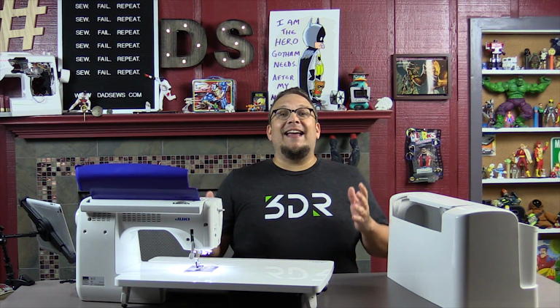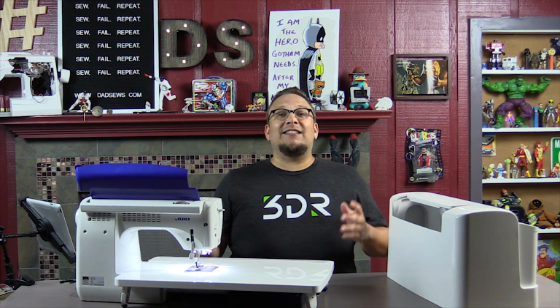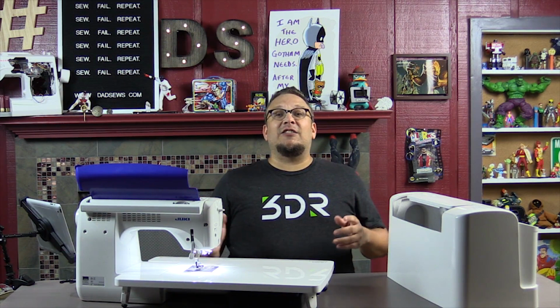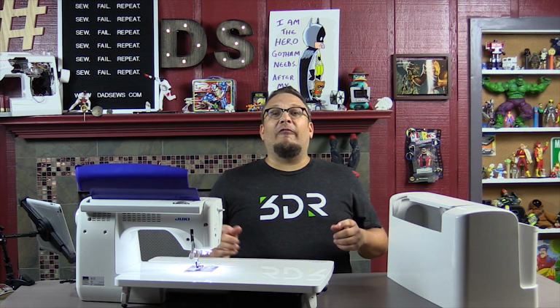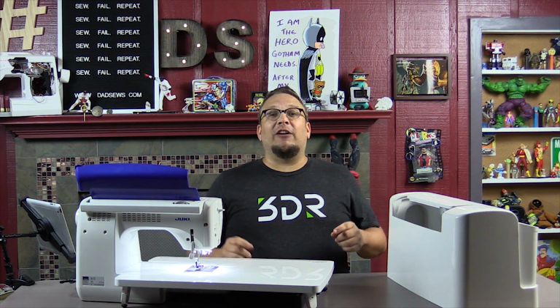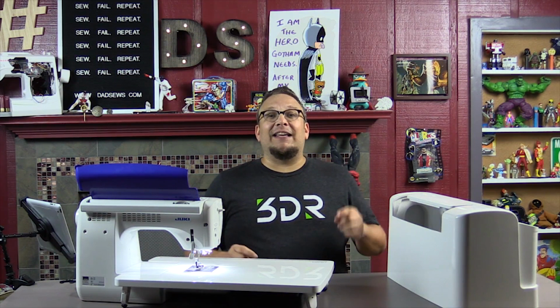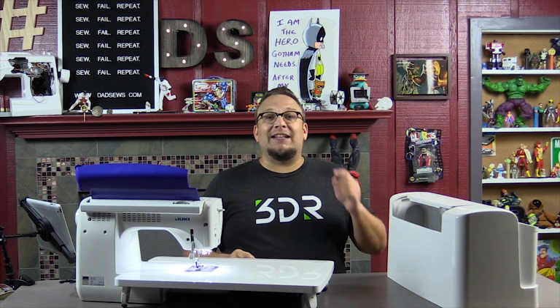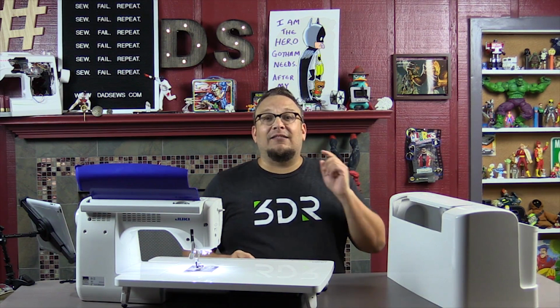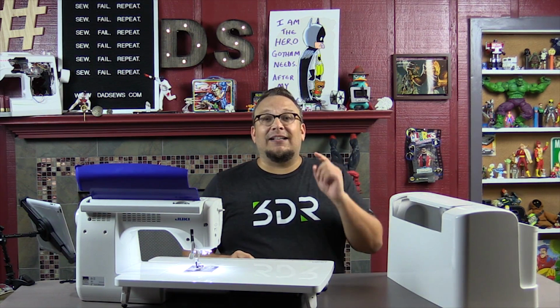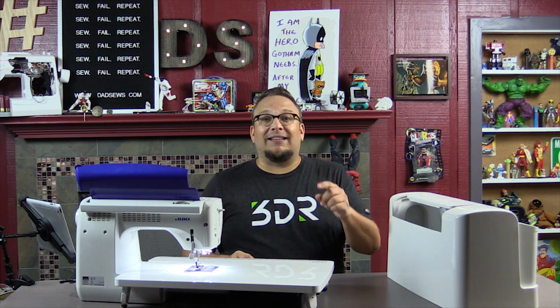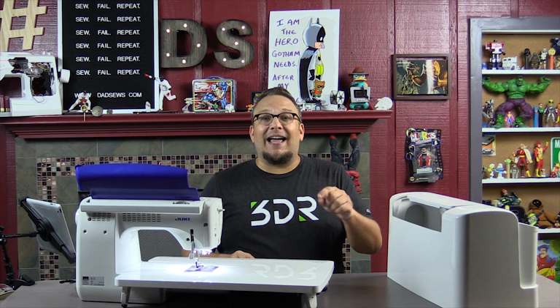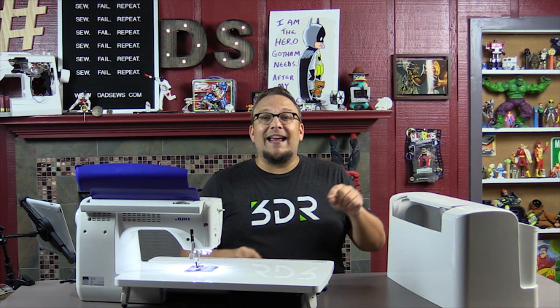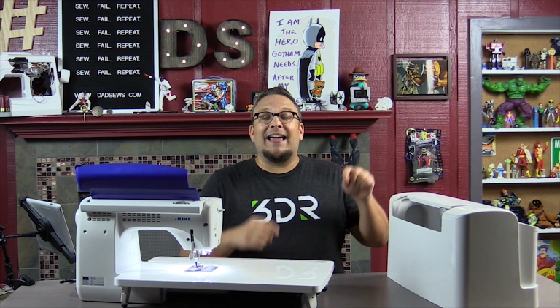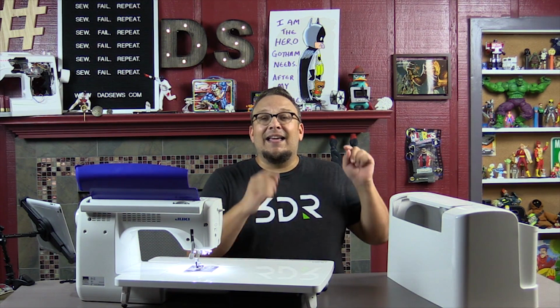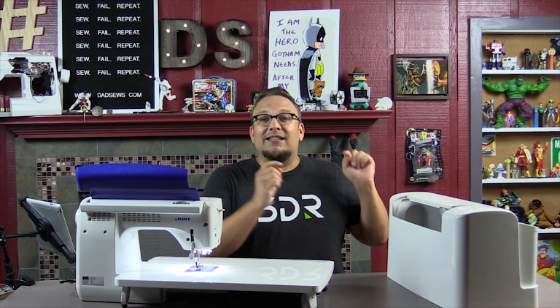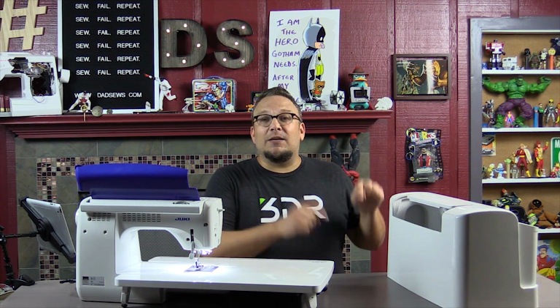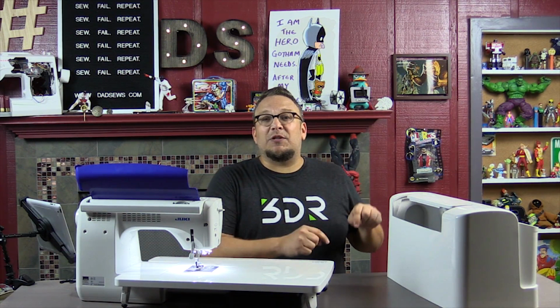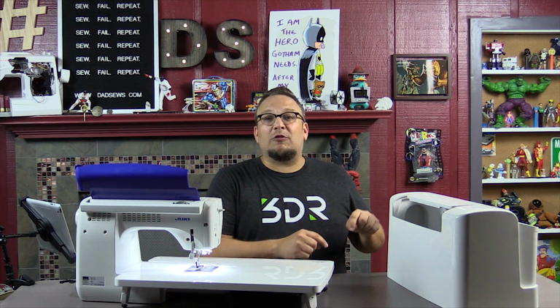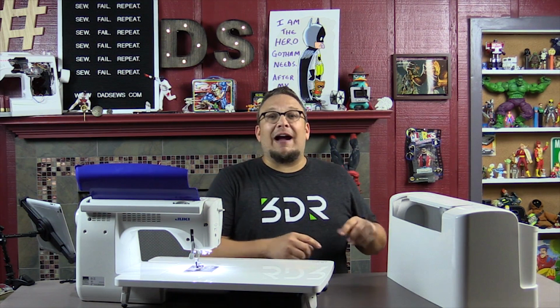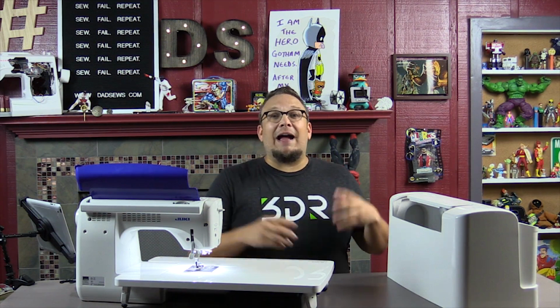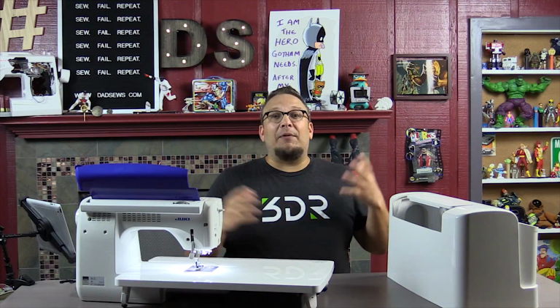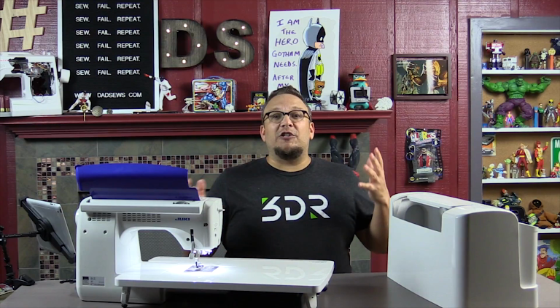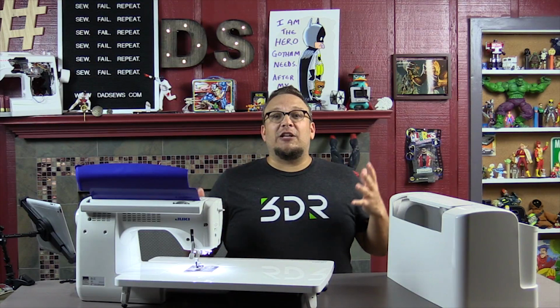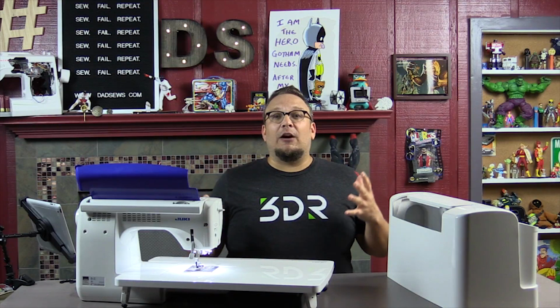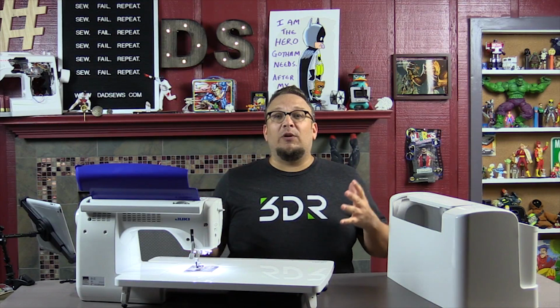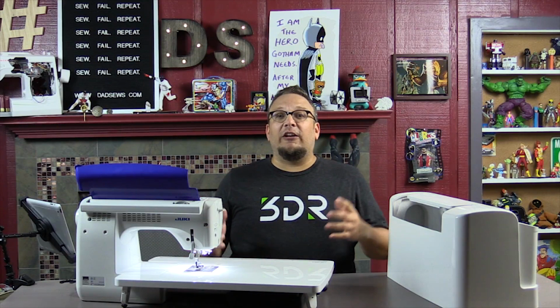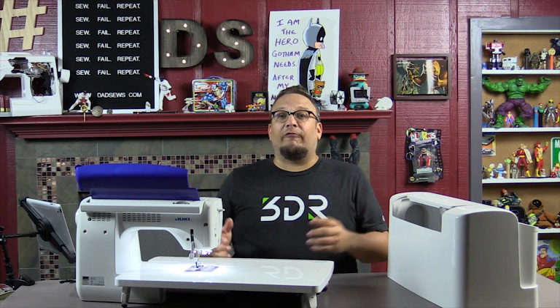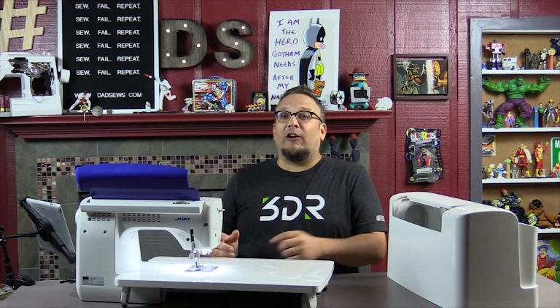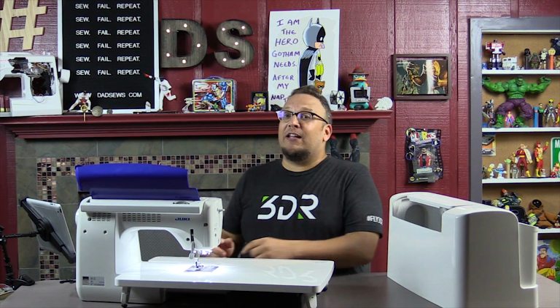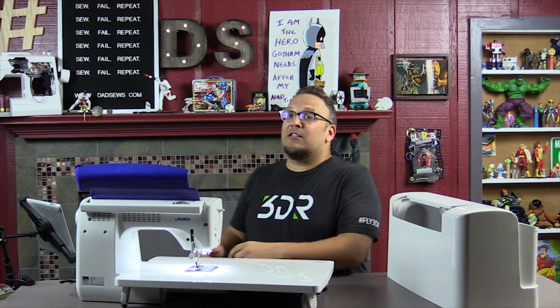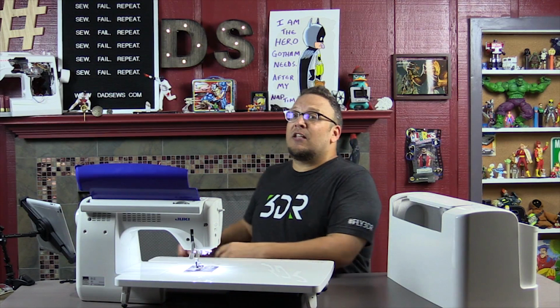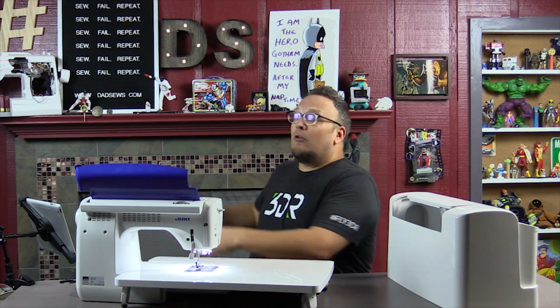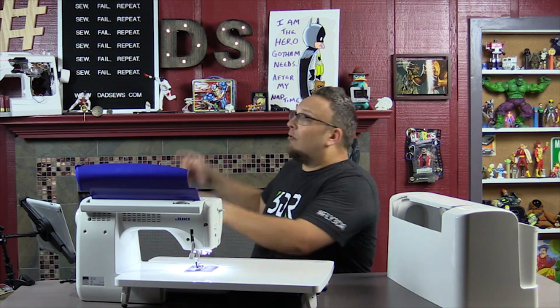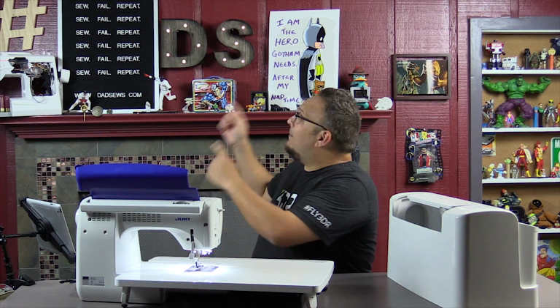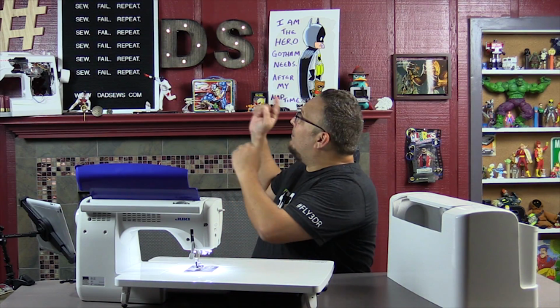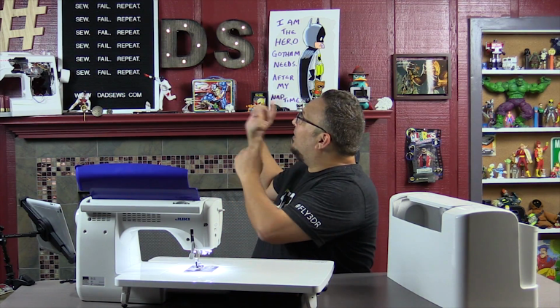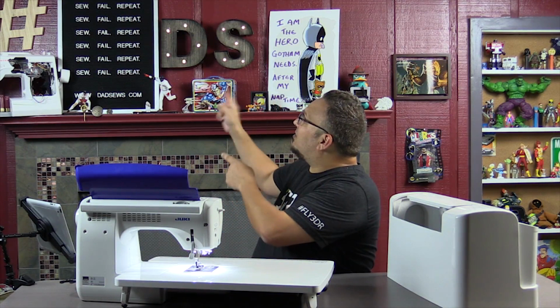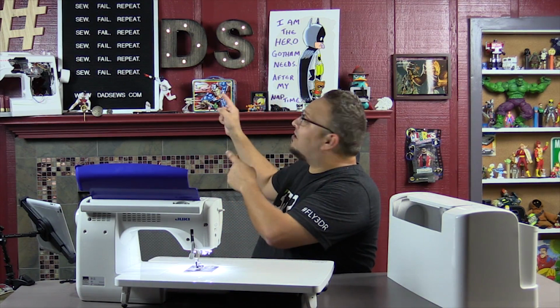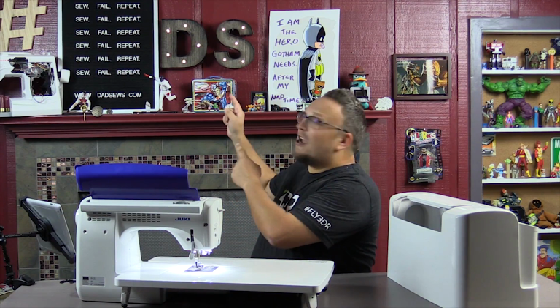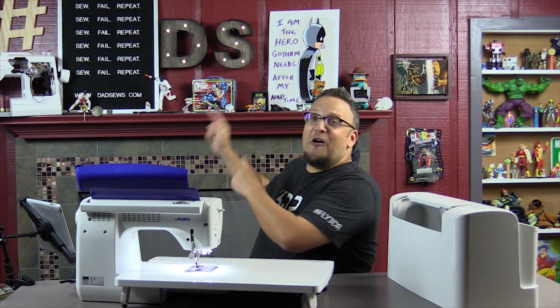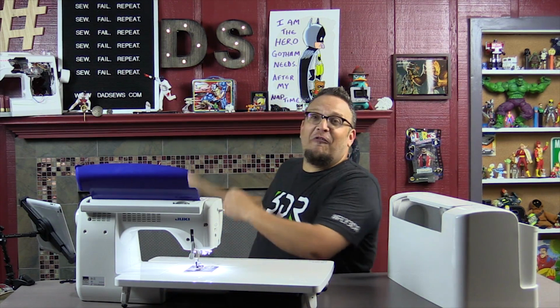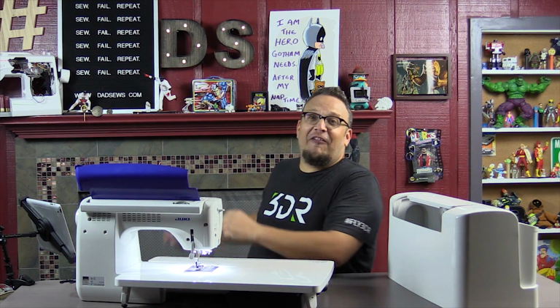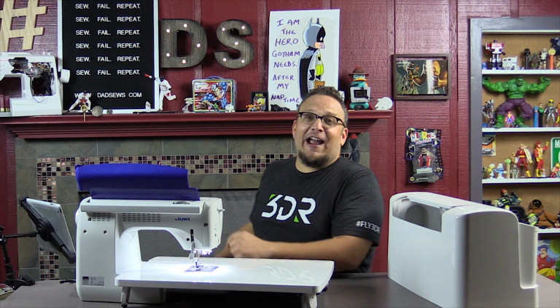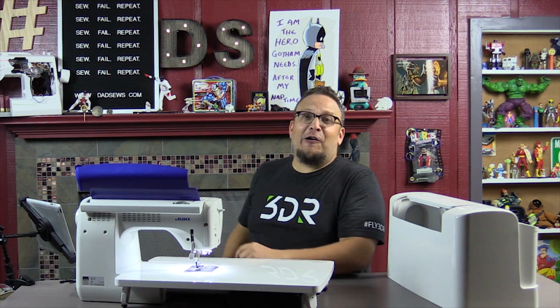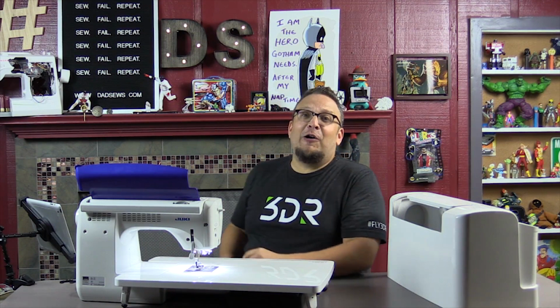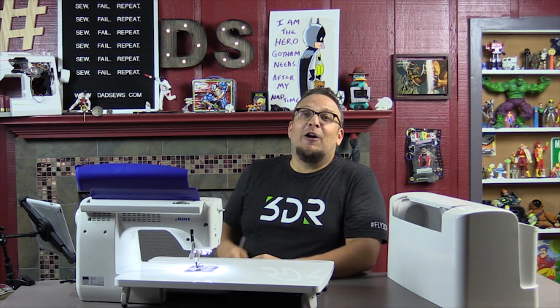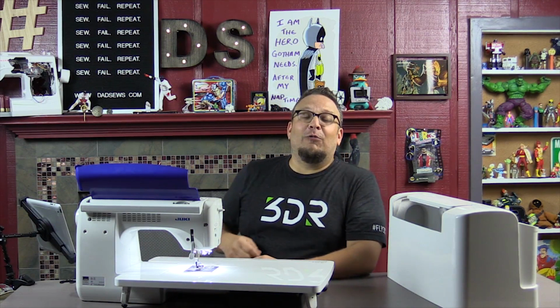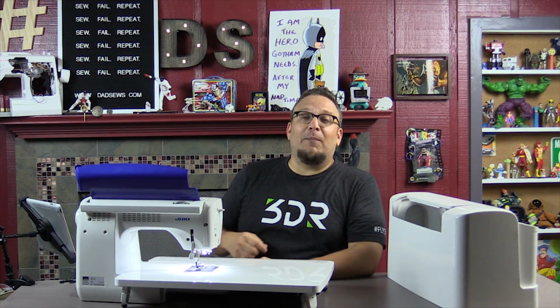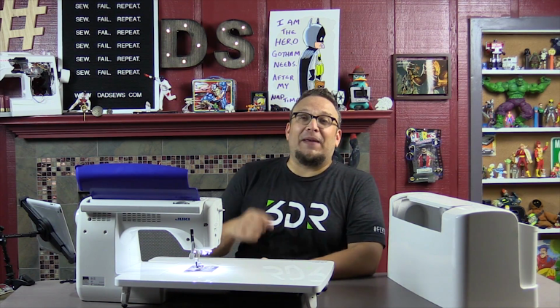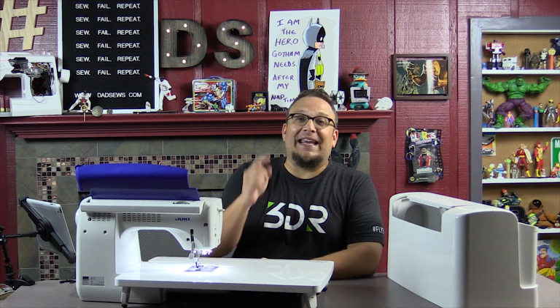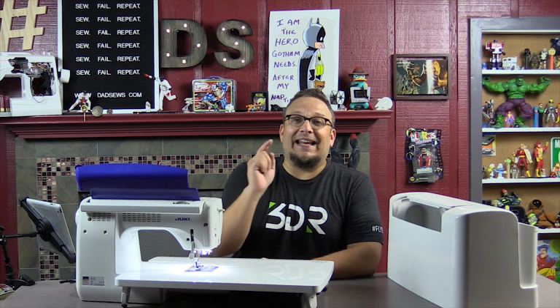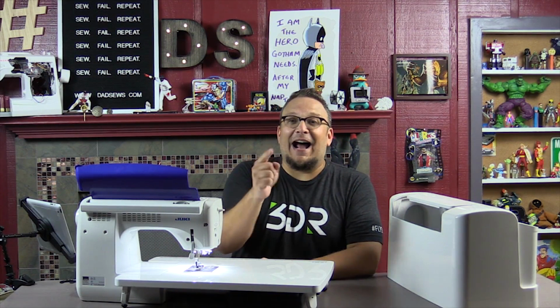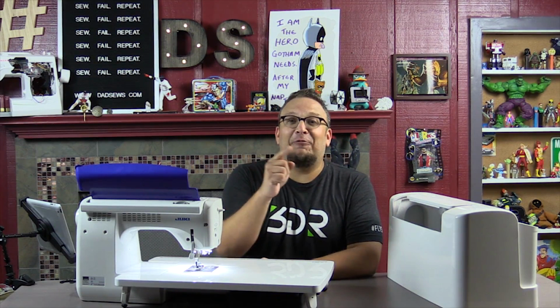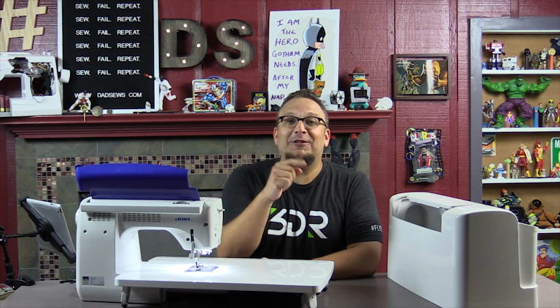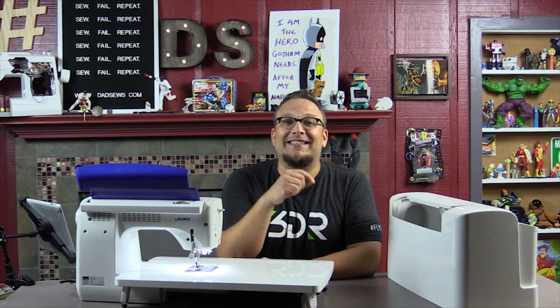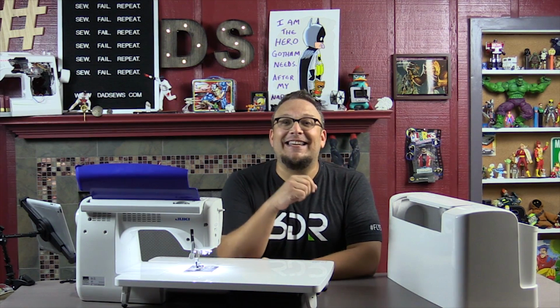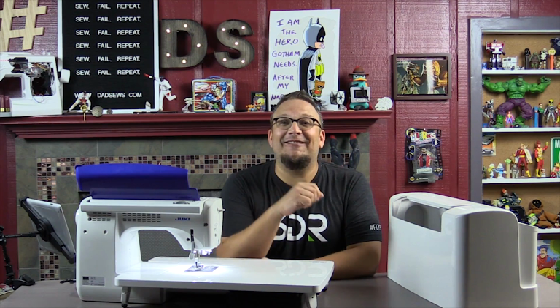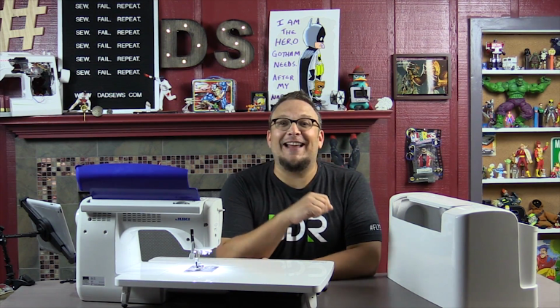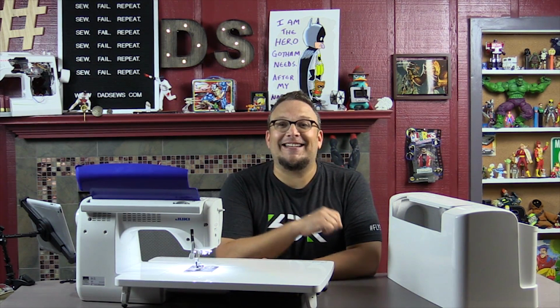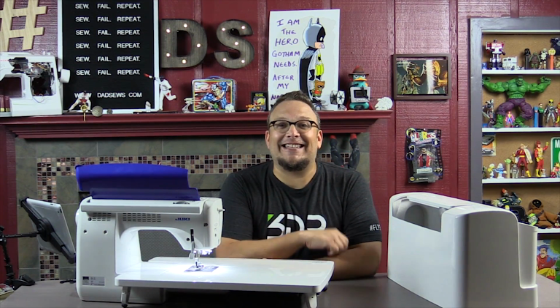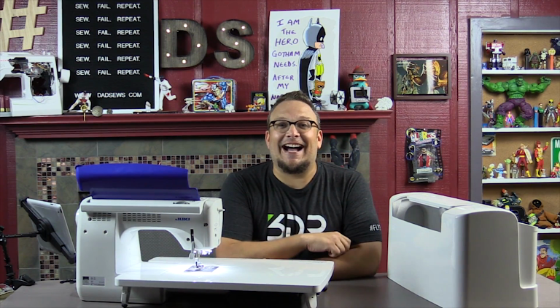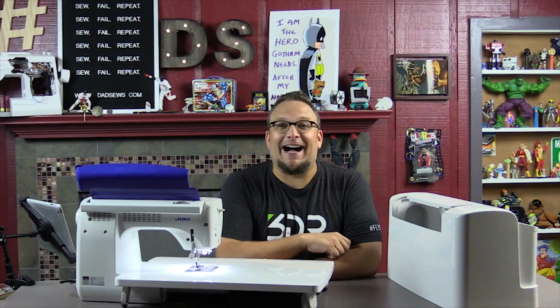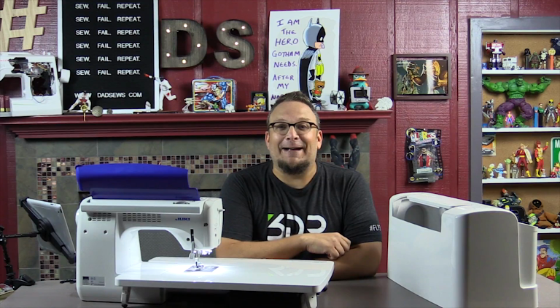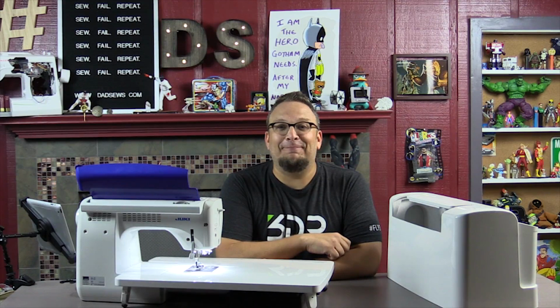Thanks. Don't forget to click like, subscribe, and share with your friends. Remember: sew, fail, repeat. I will see you next time.